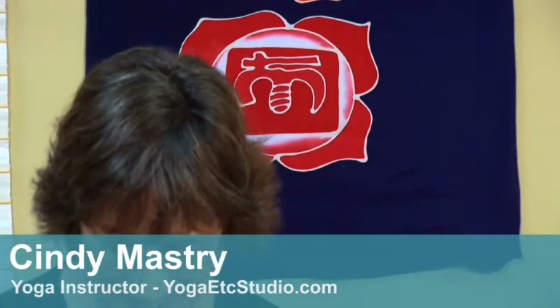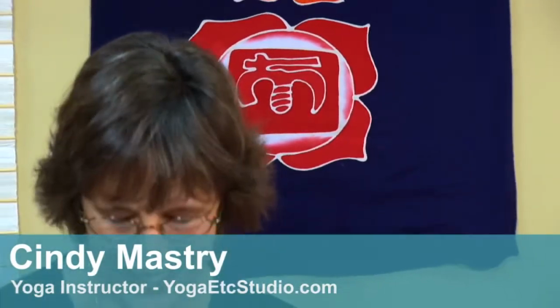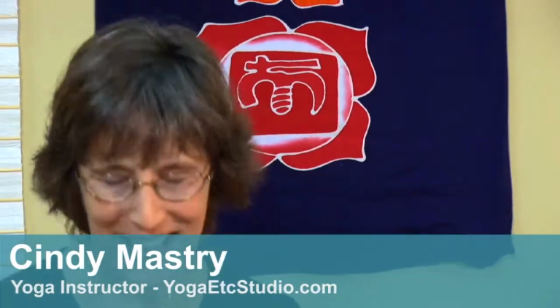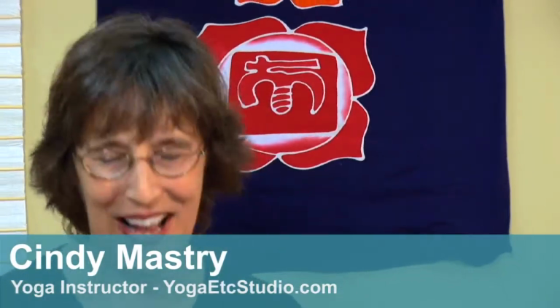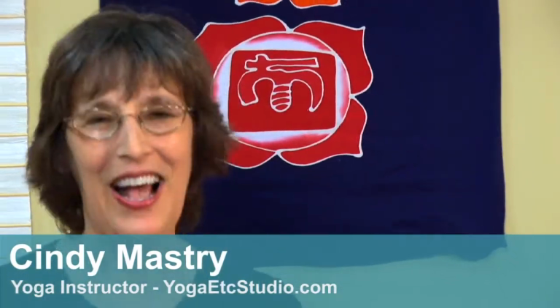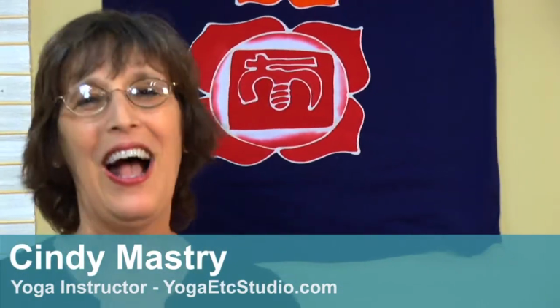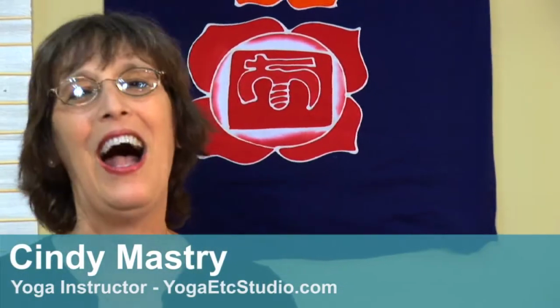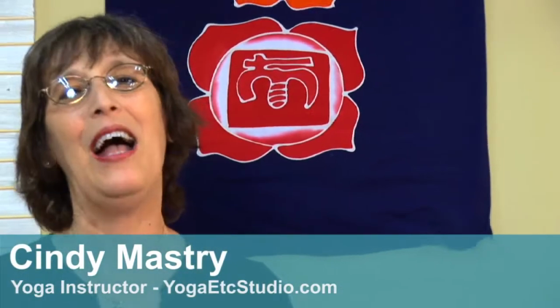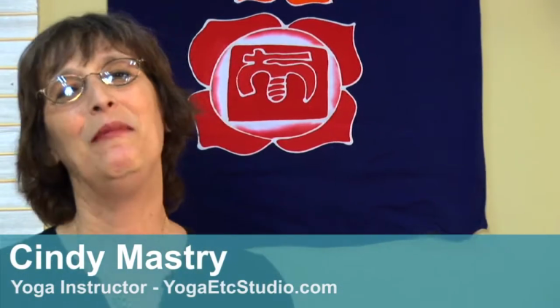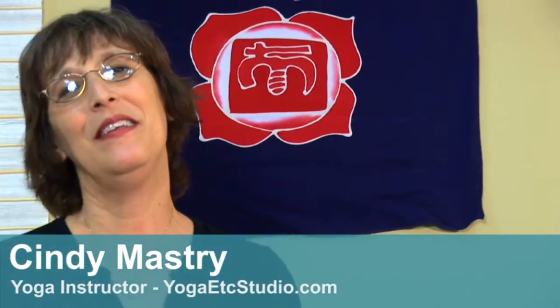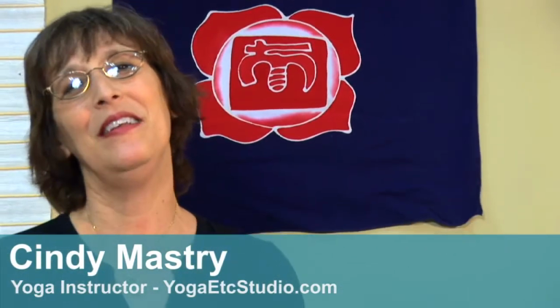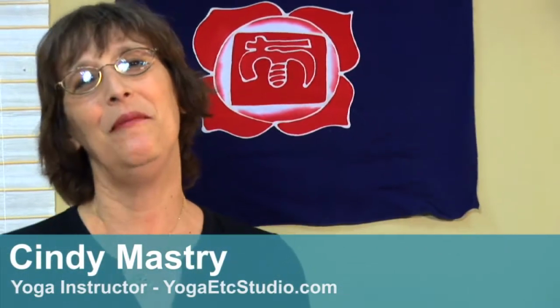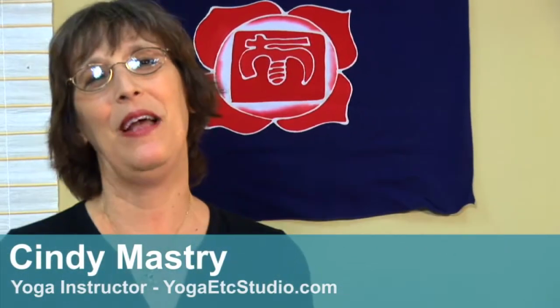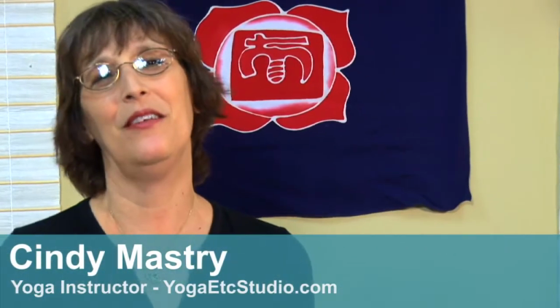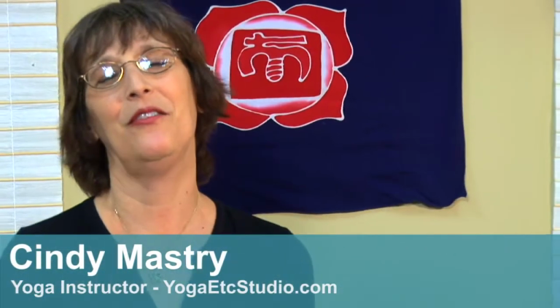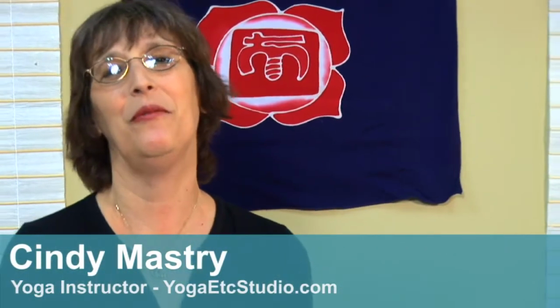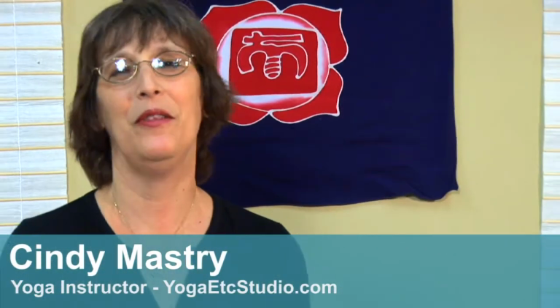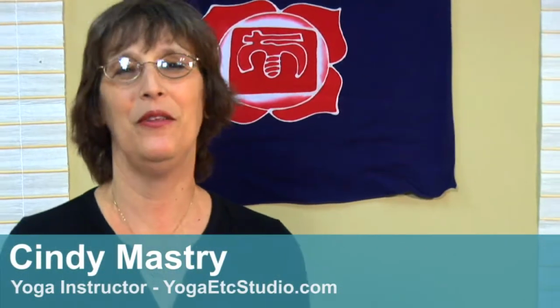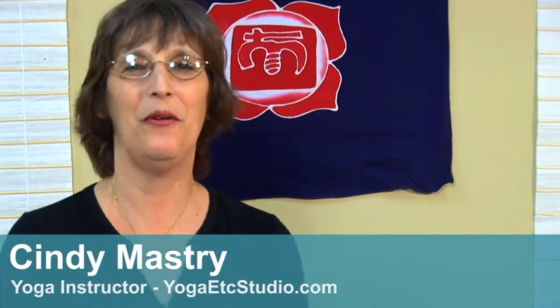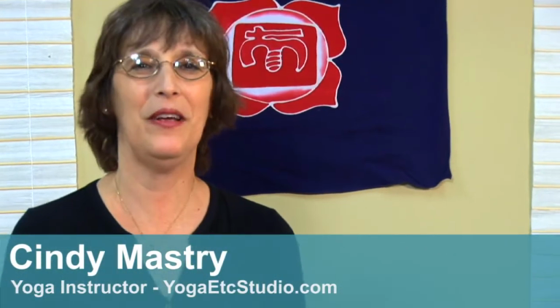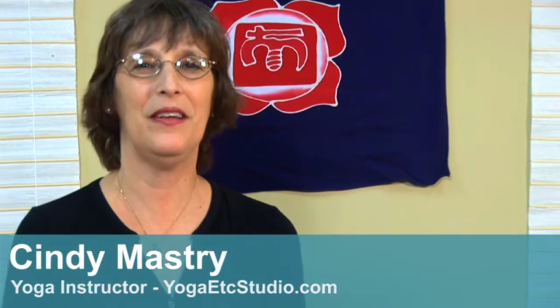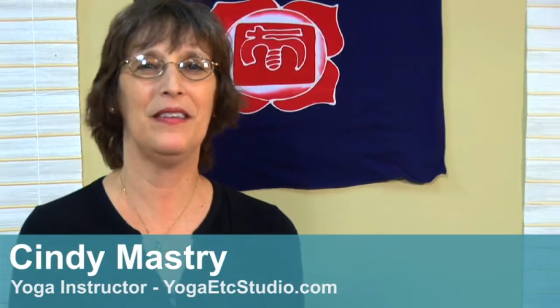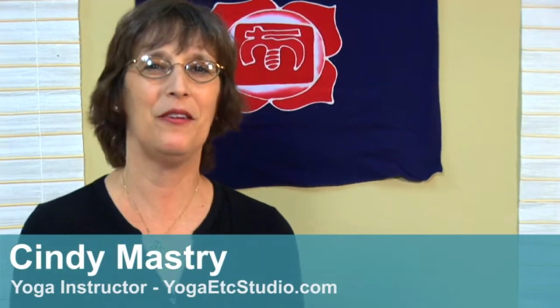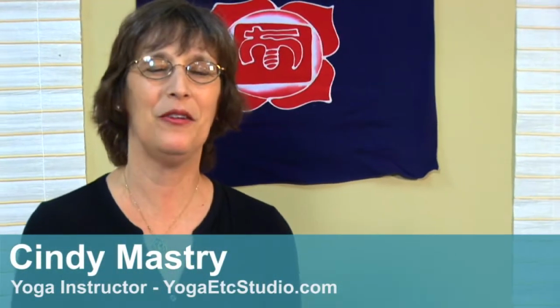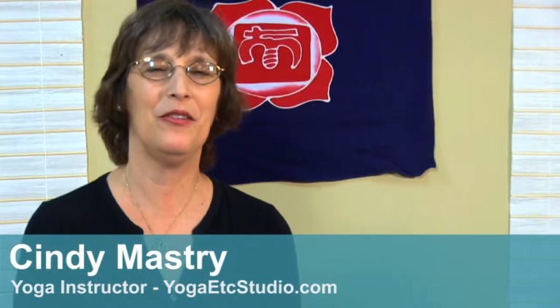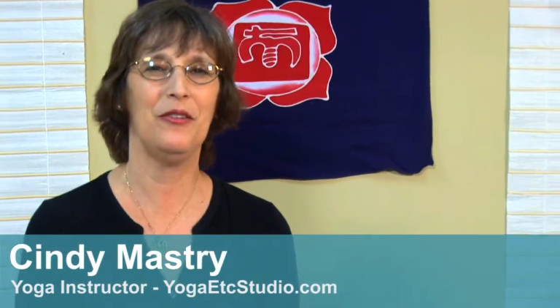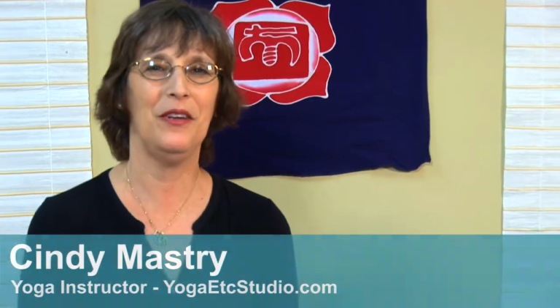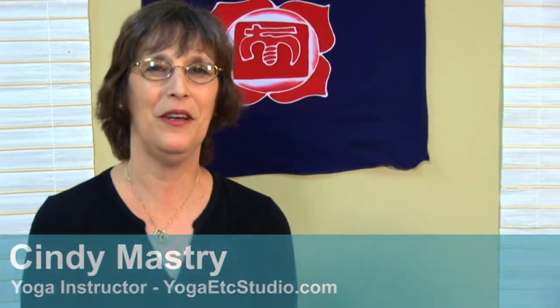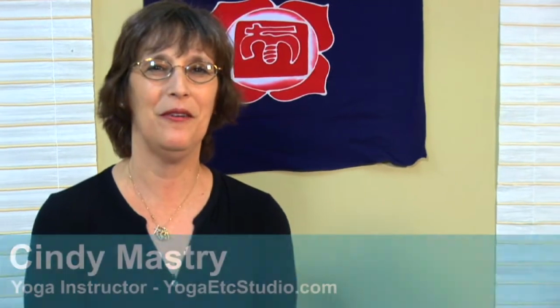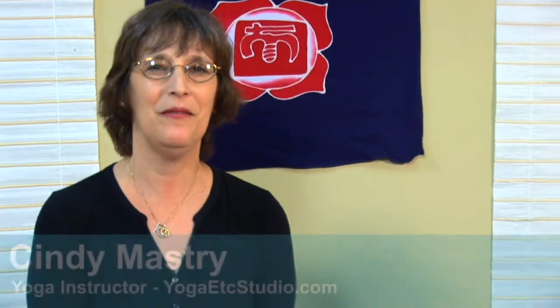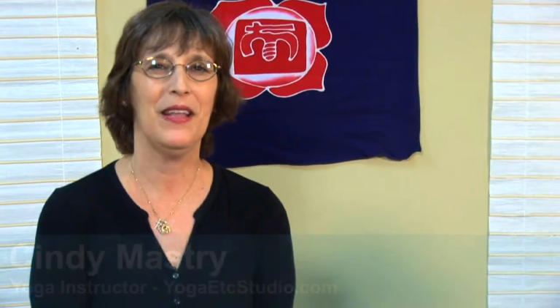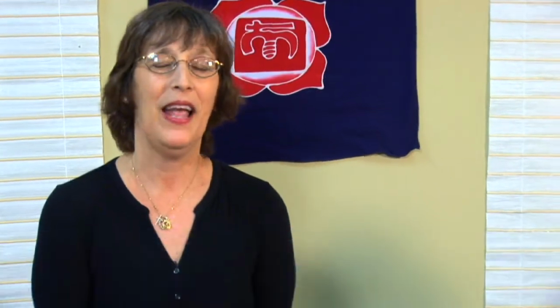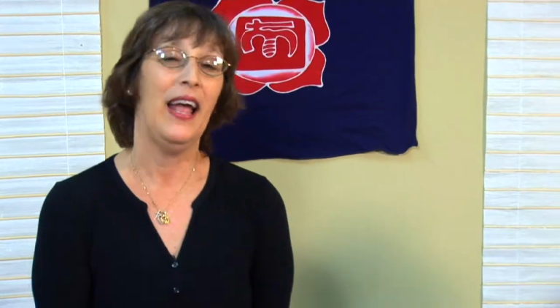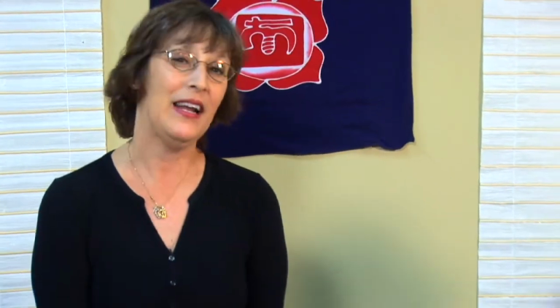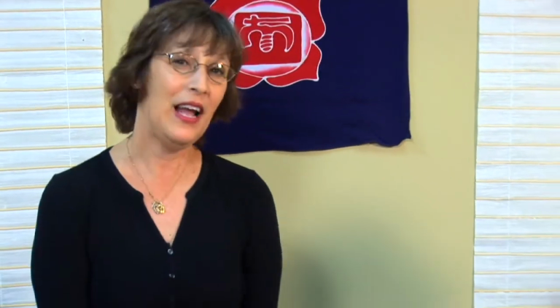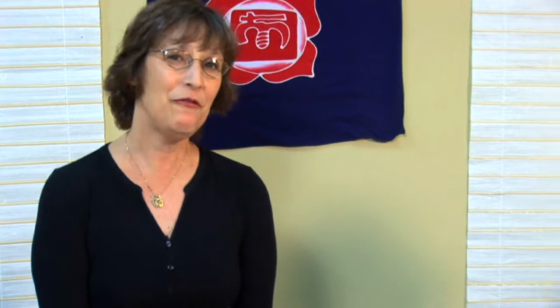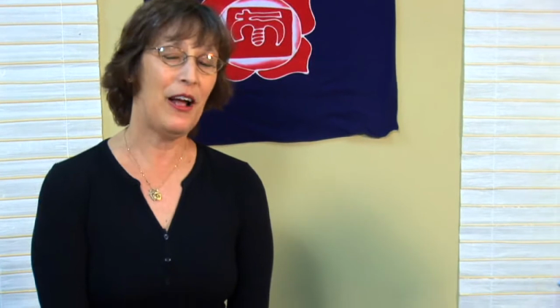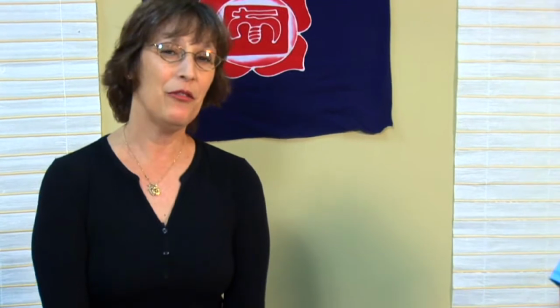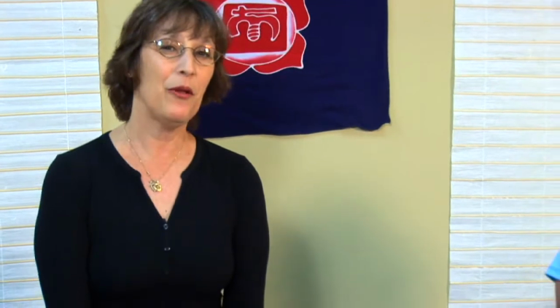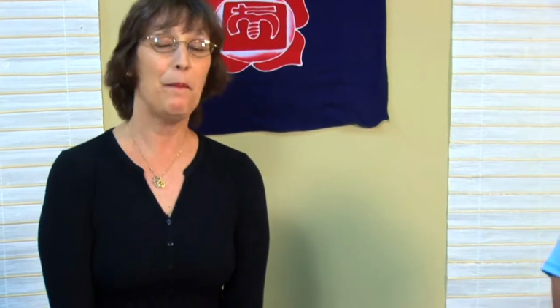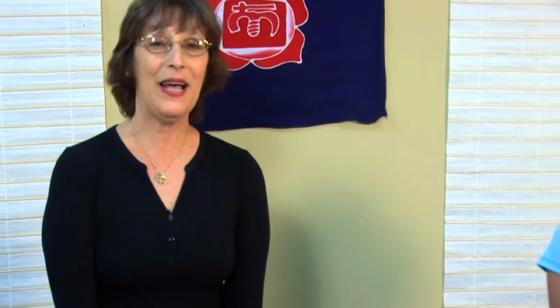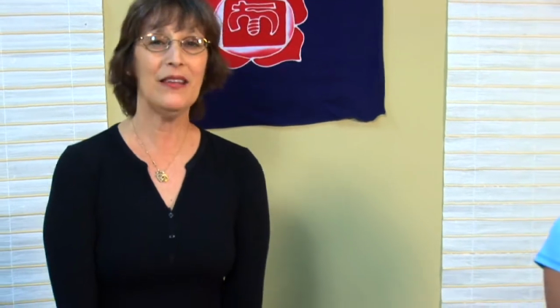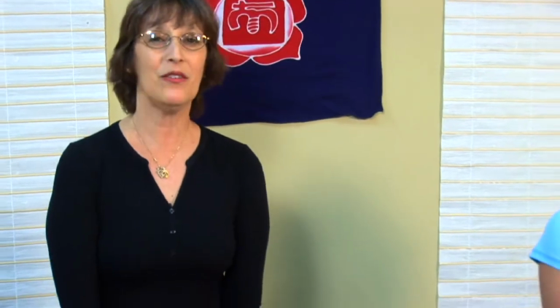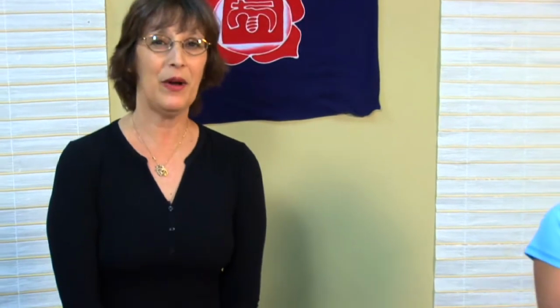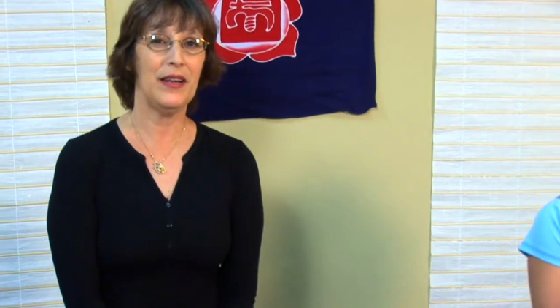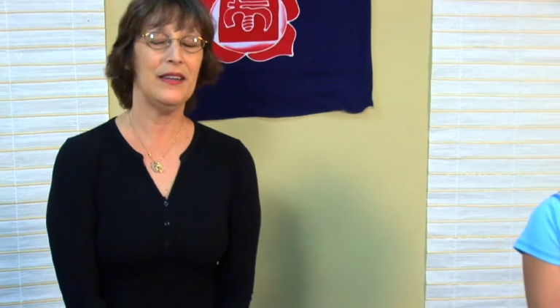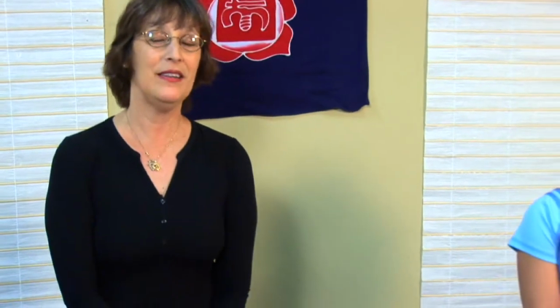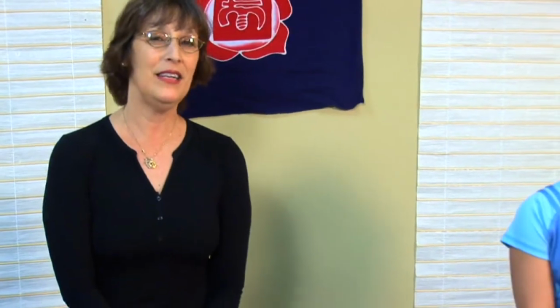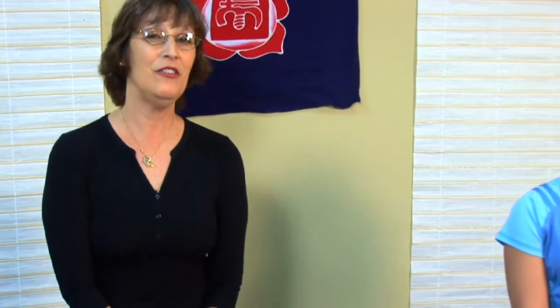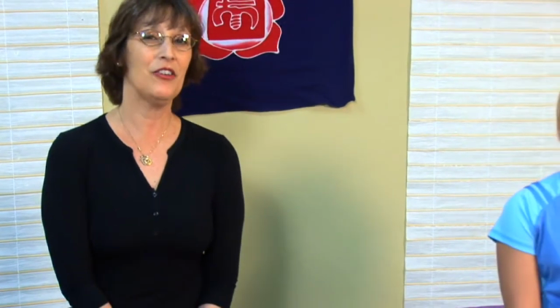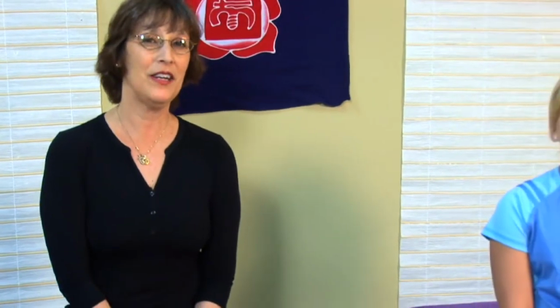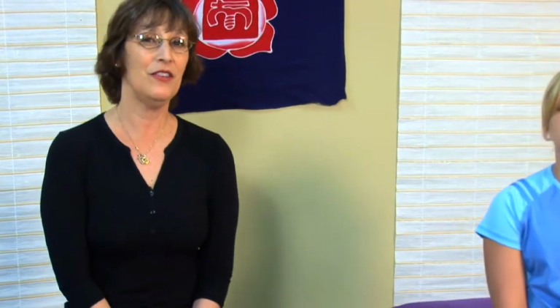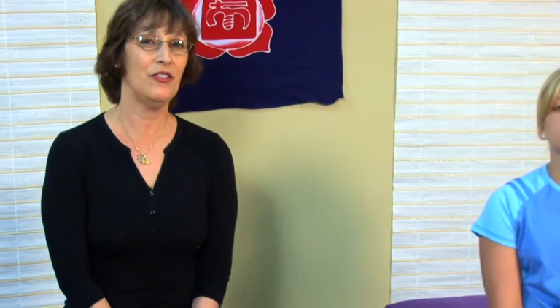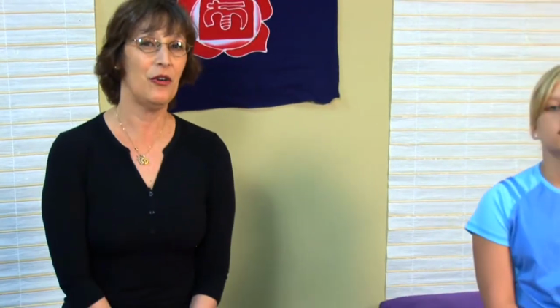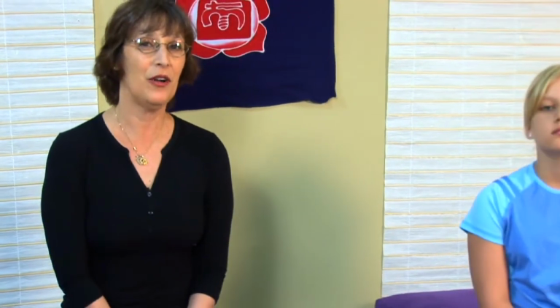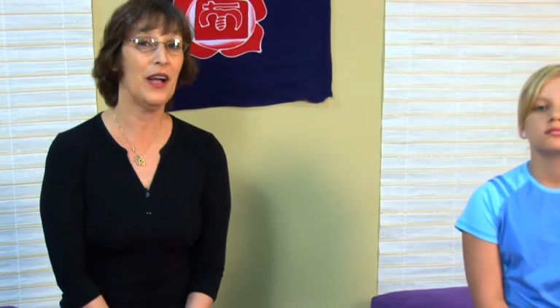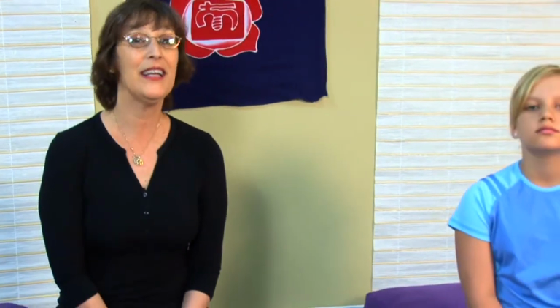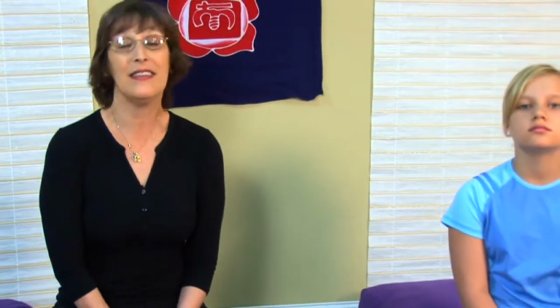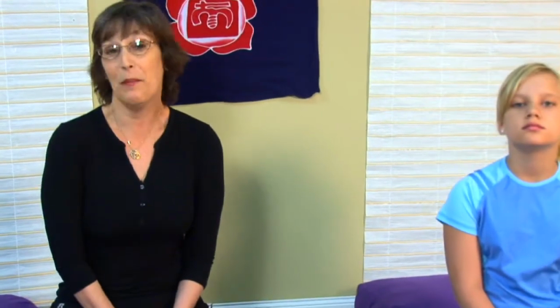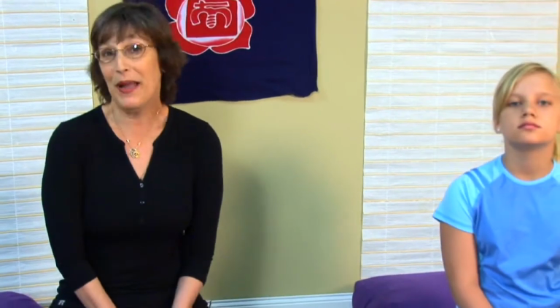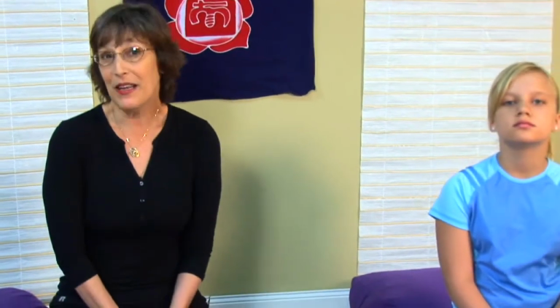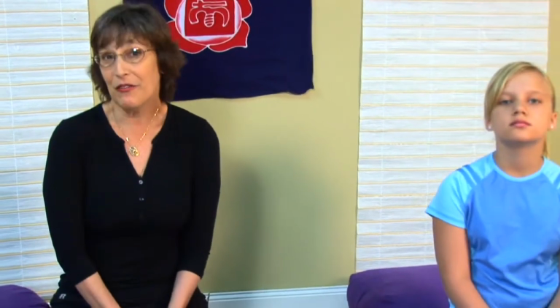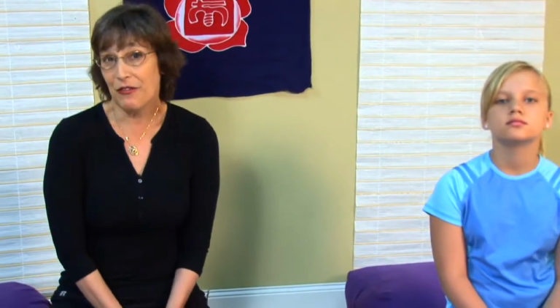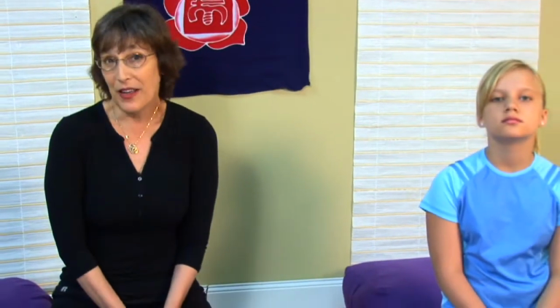Namaste. I'm Cindy Mastry with Yoga Etc. Studio, and I found the best way to teach your kids yoga is to make it fun.